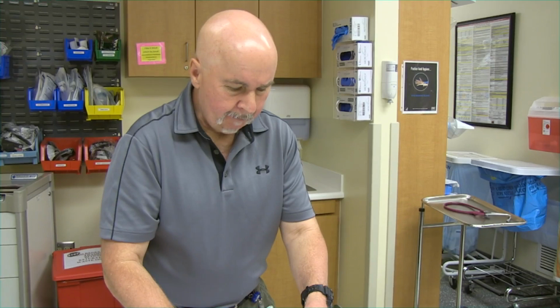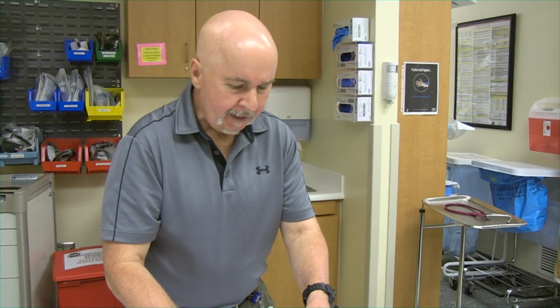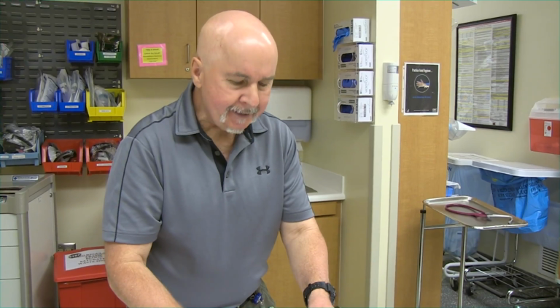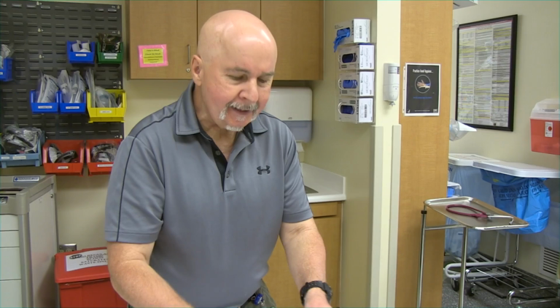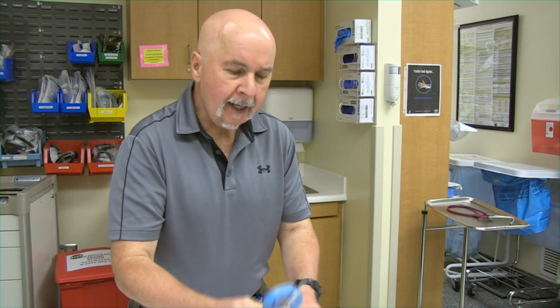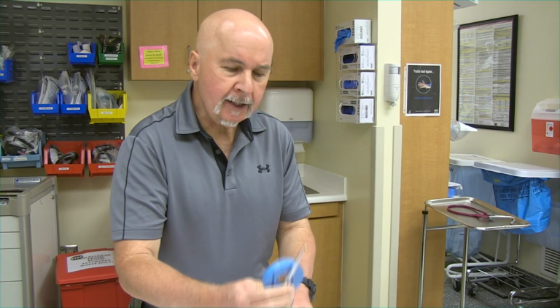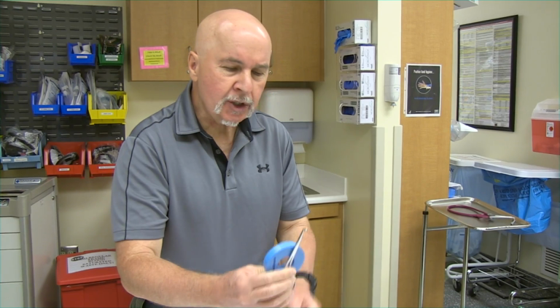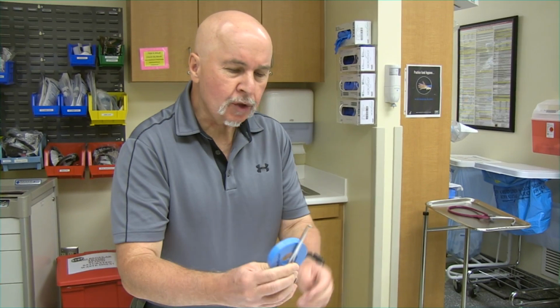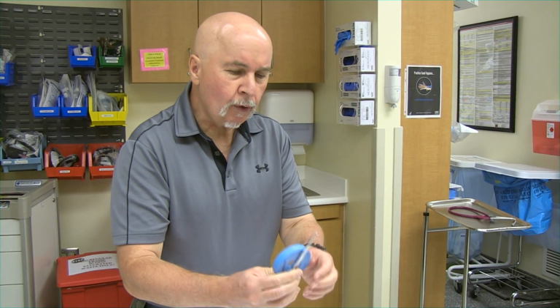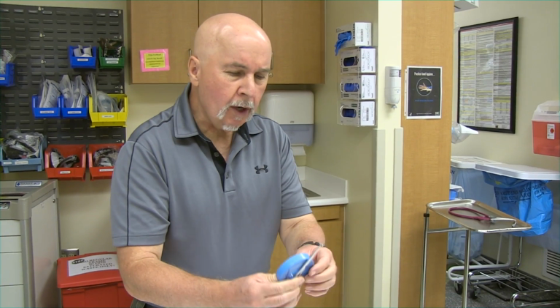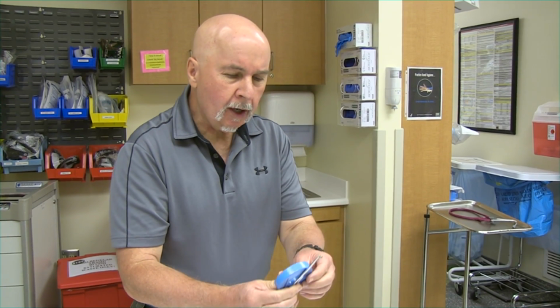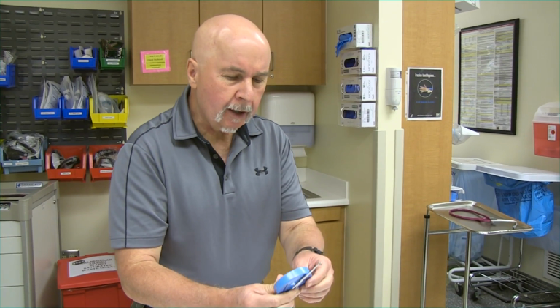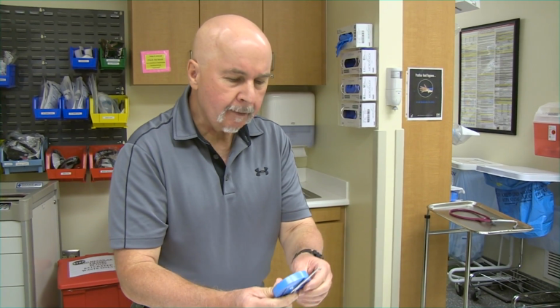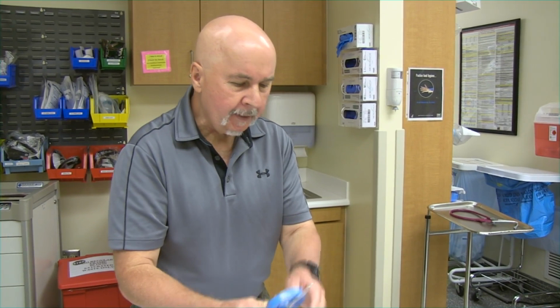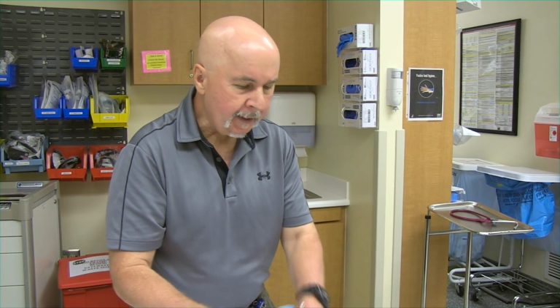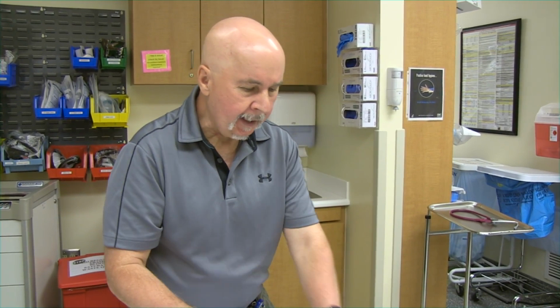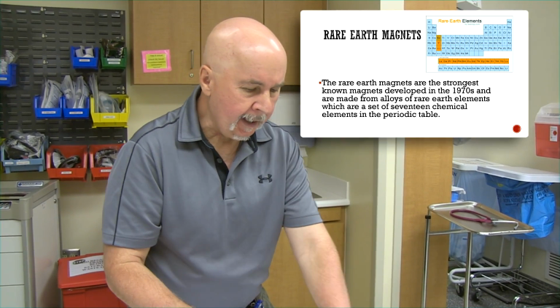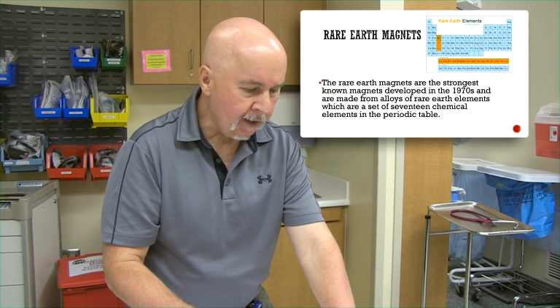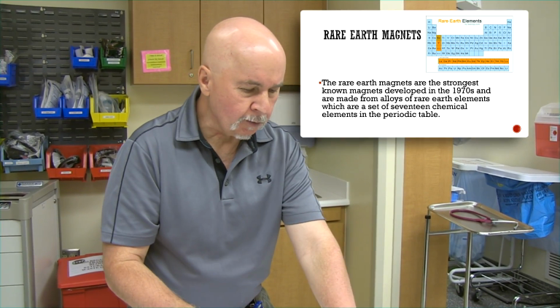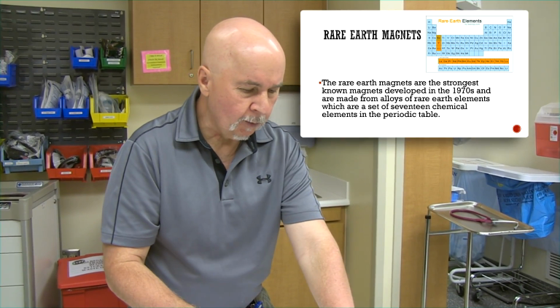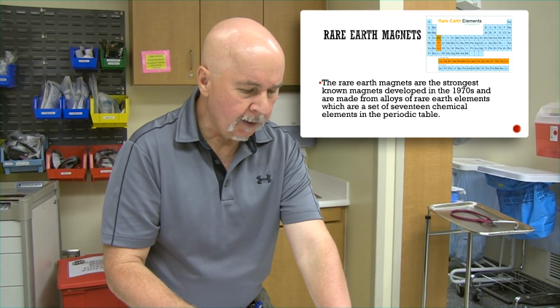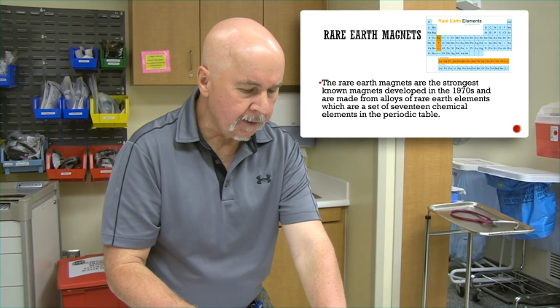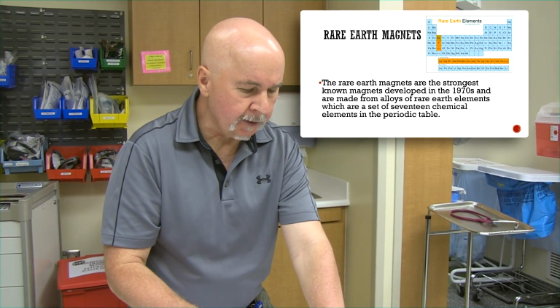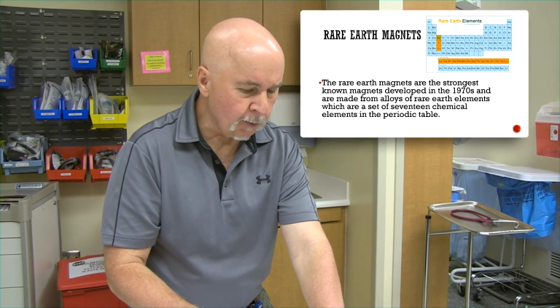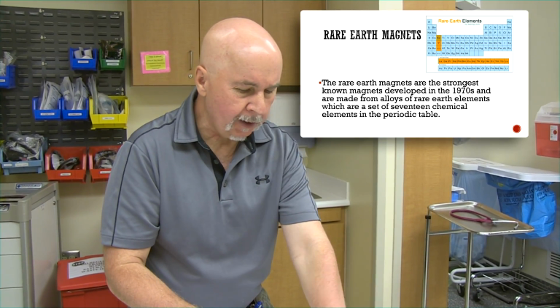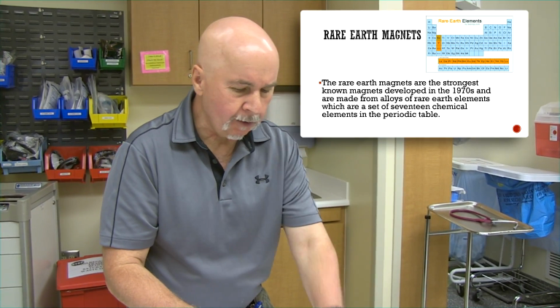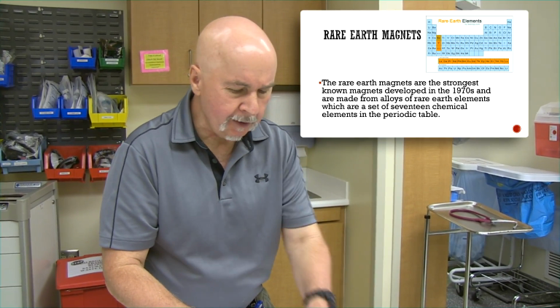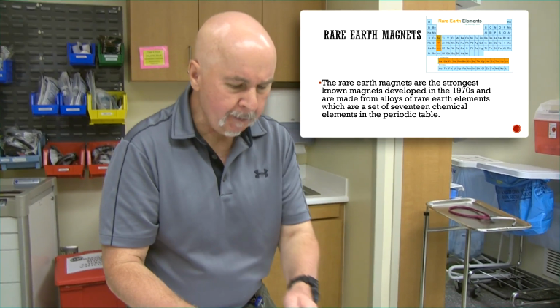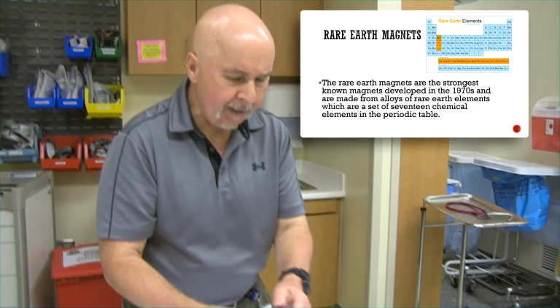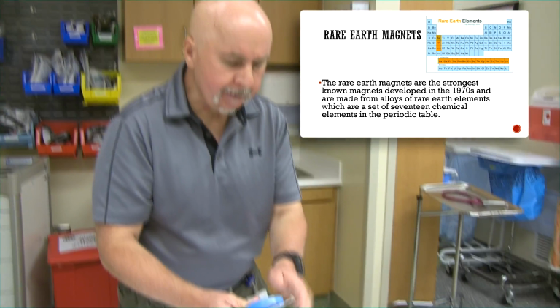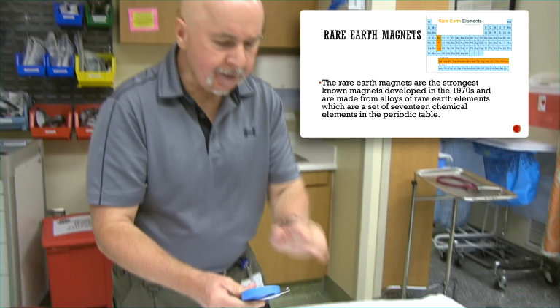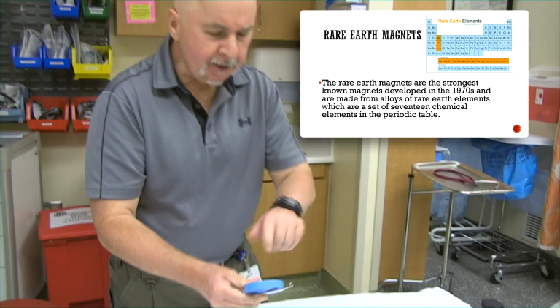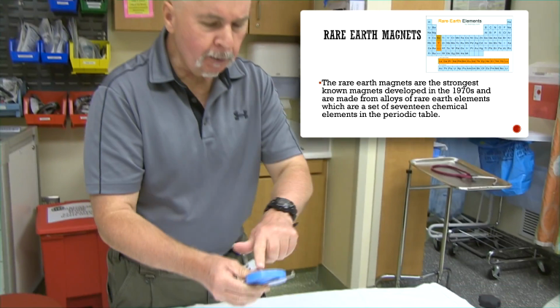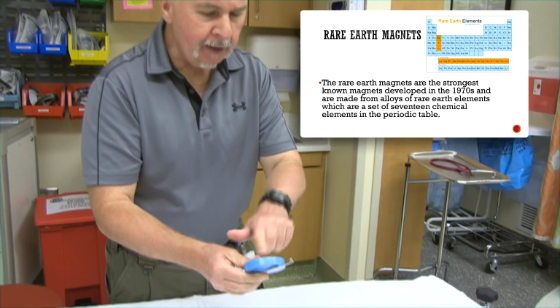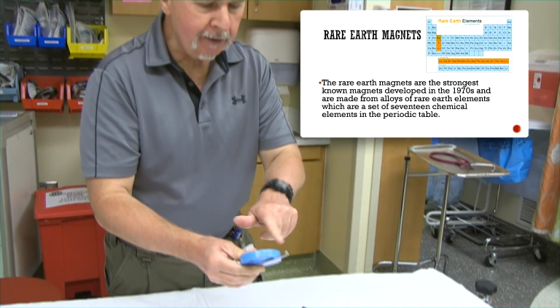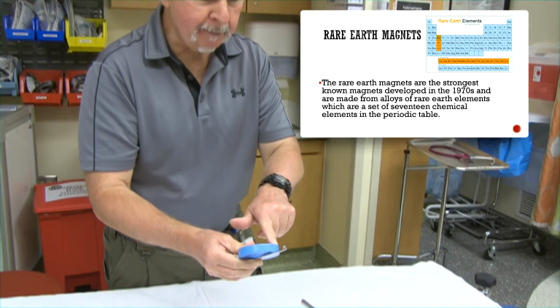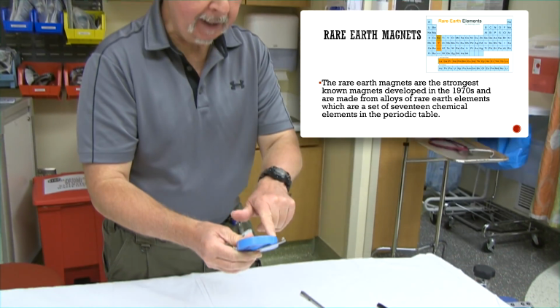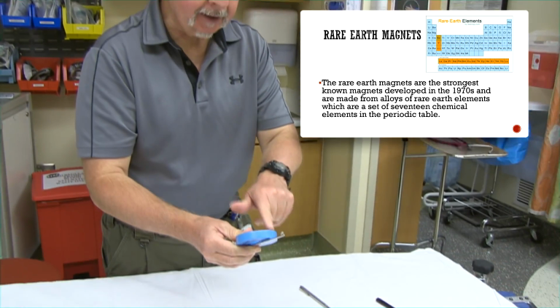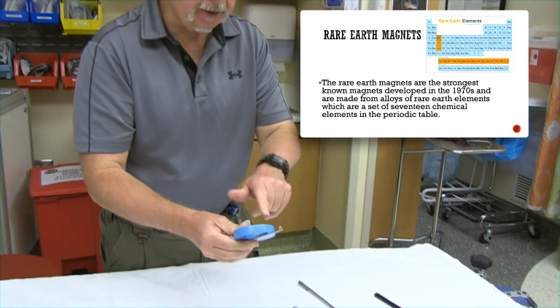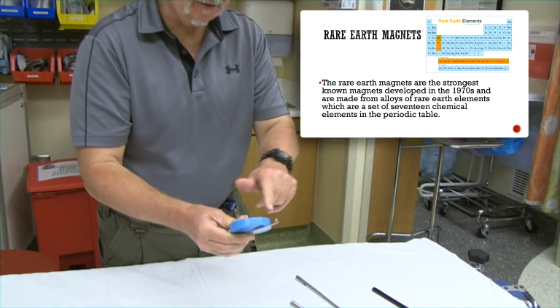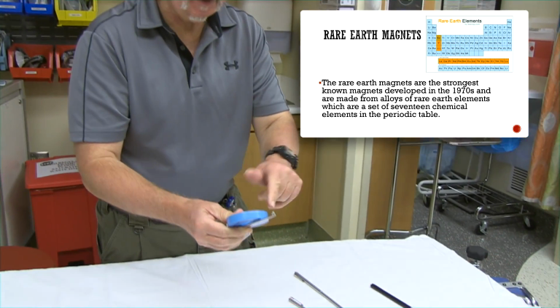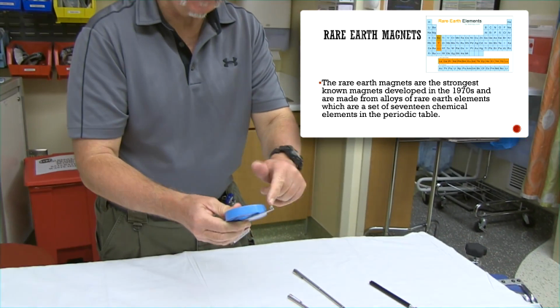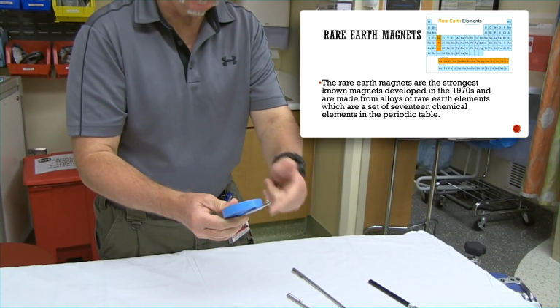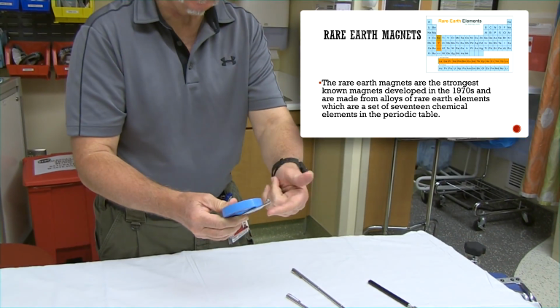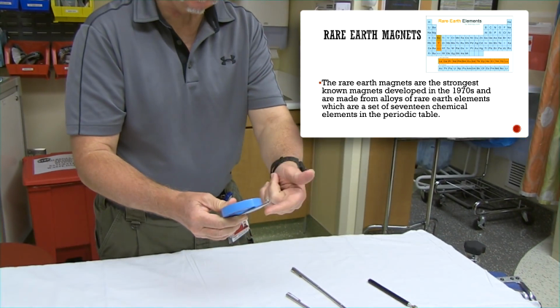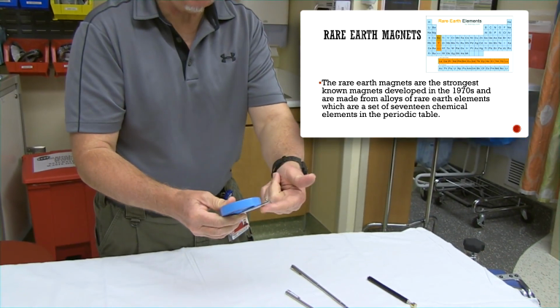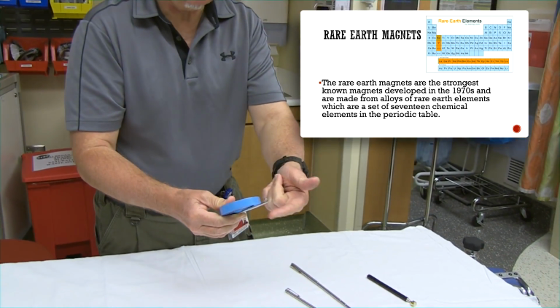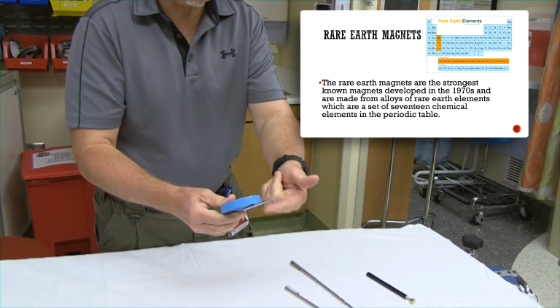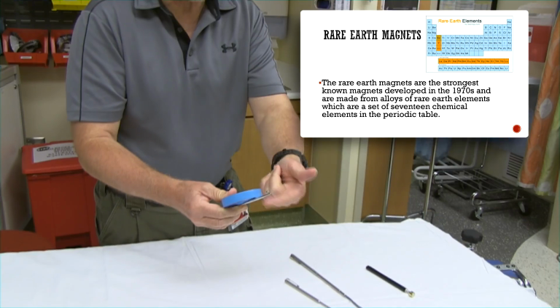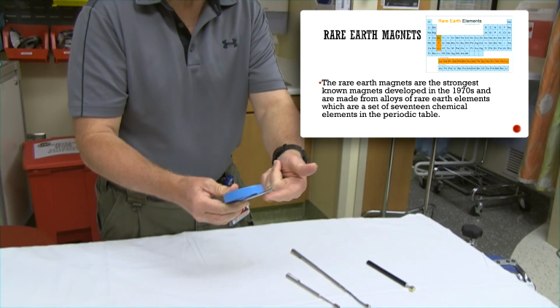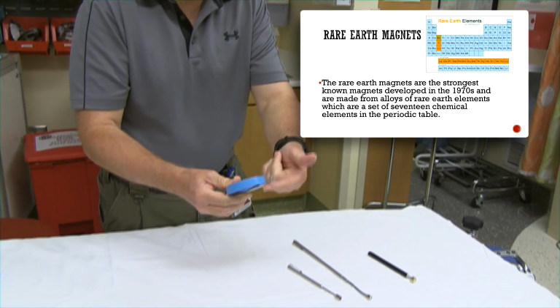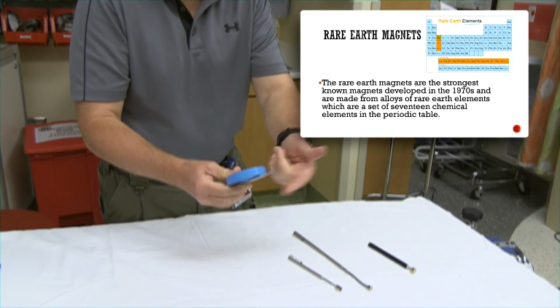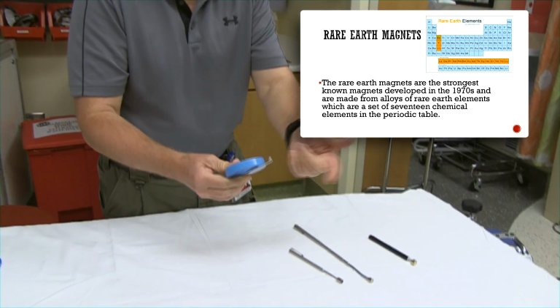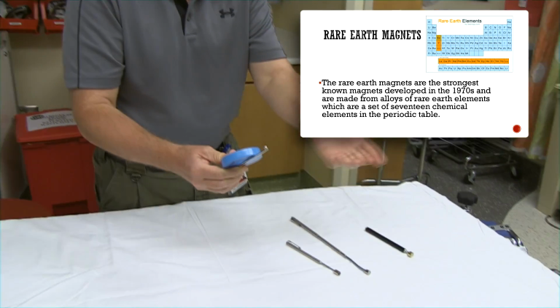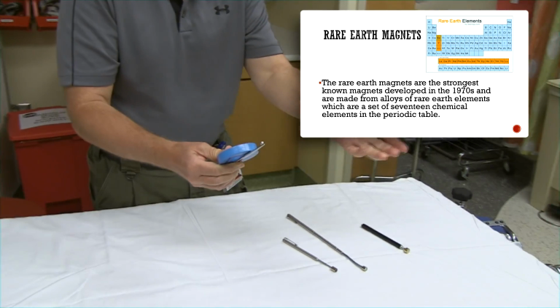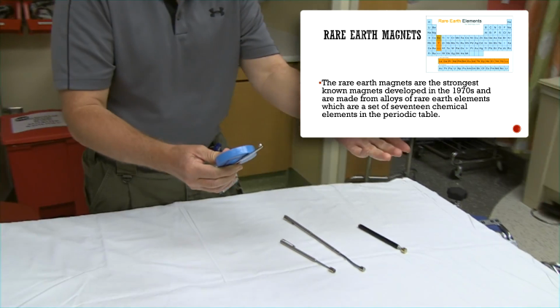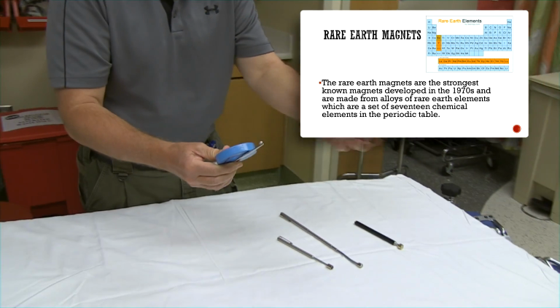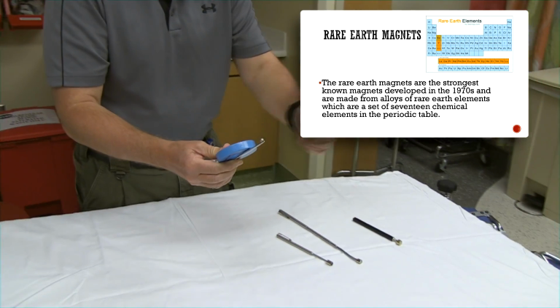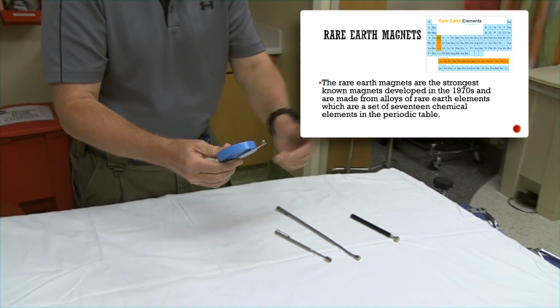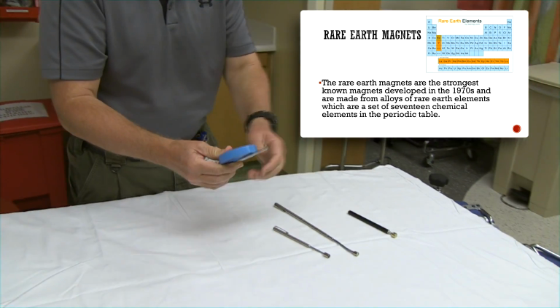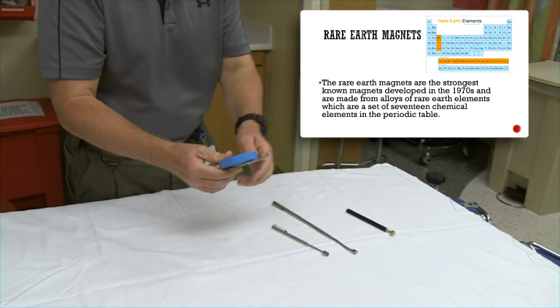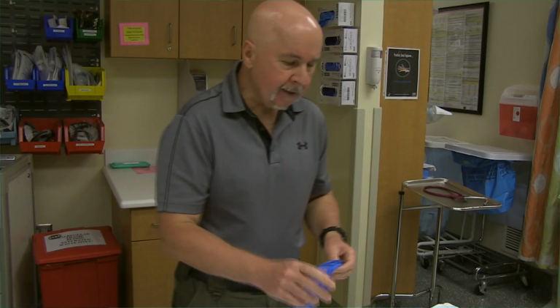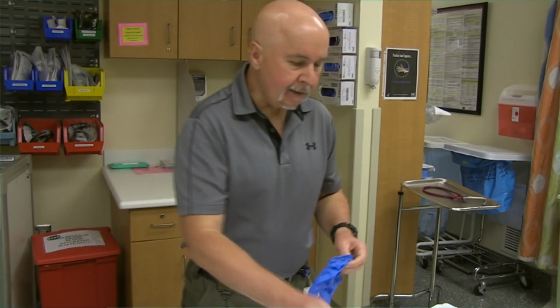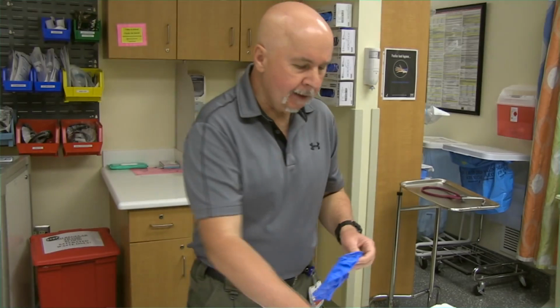It's not as strong as one of these rare earth magnets. This is a rare earth magnet too, but this one is kind of secondarily magnetized.